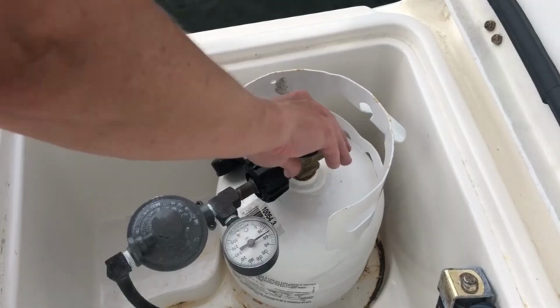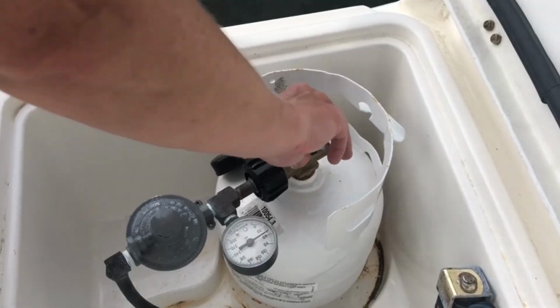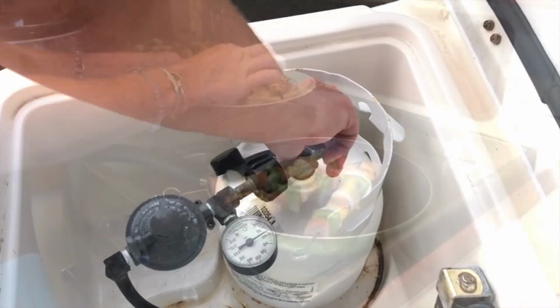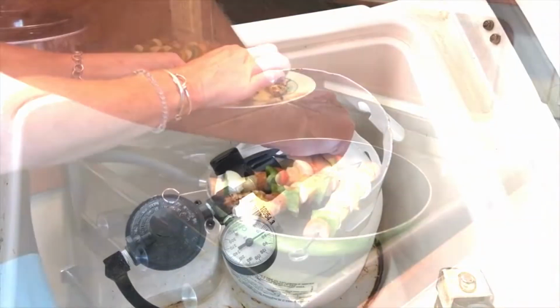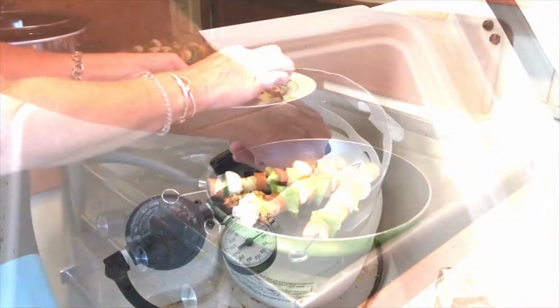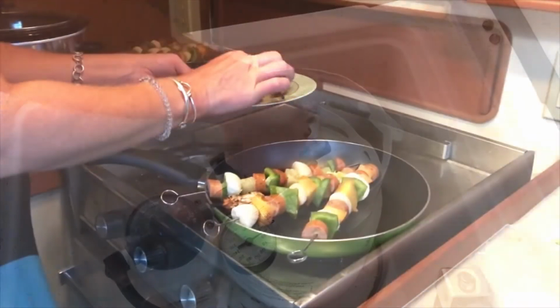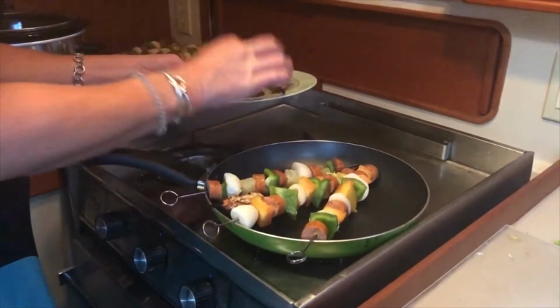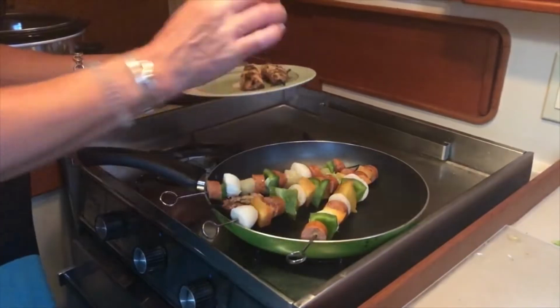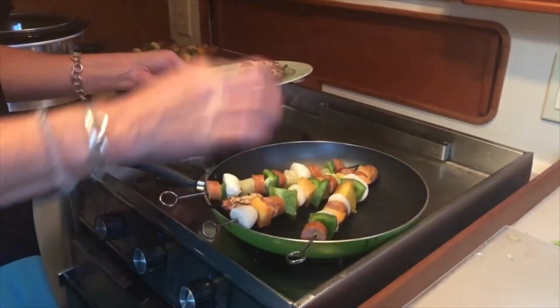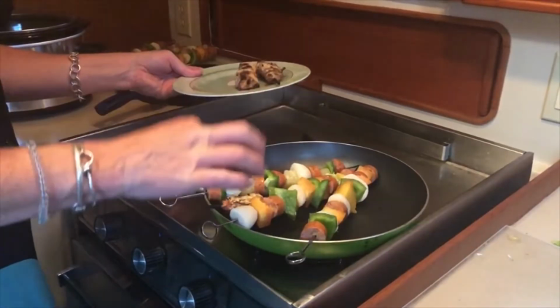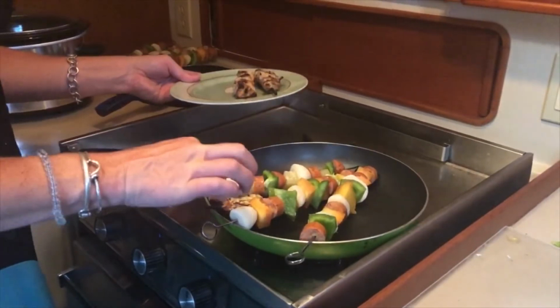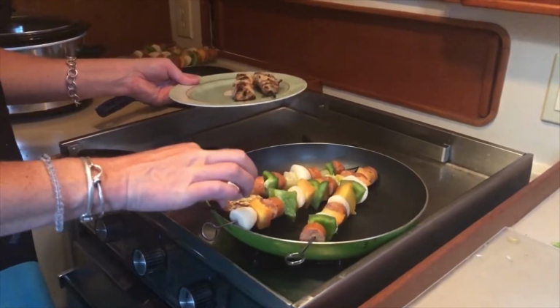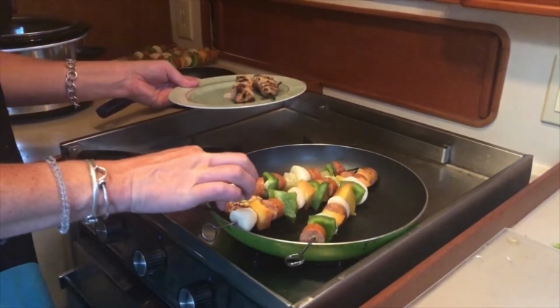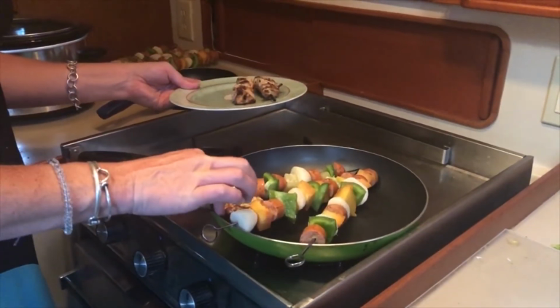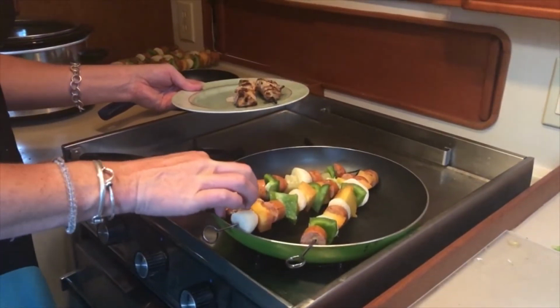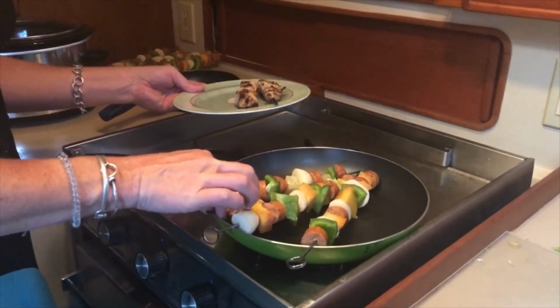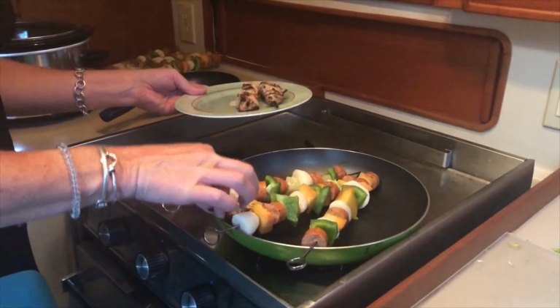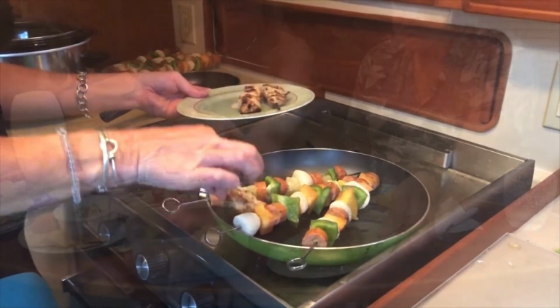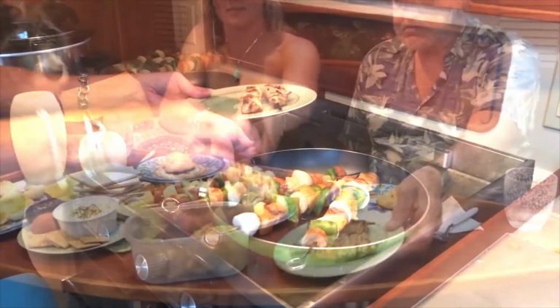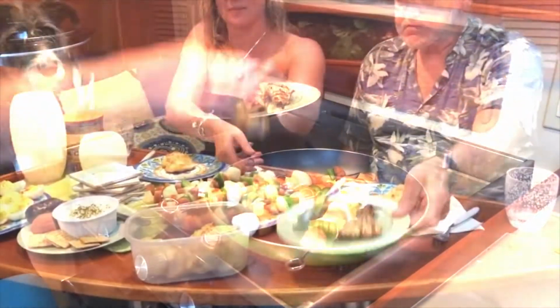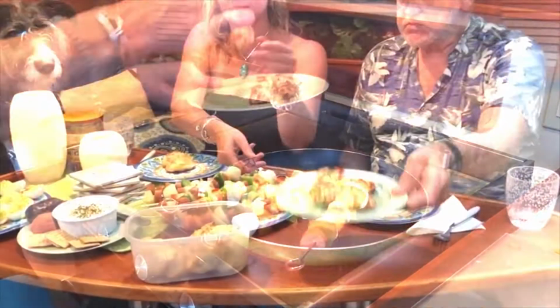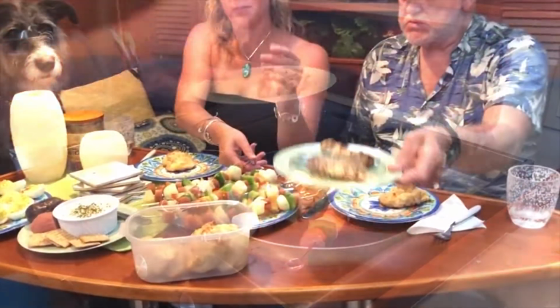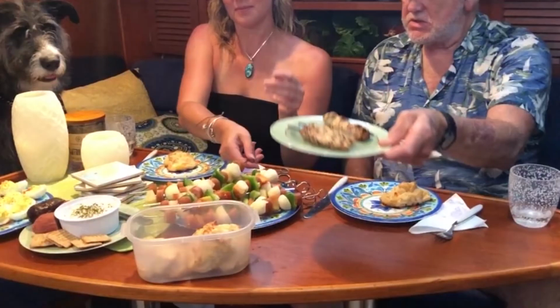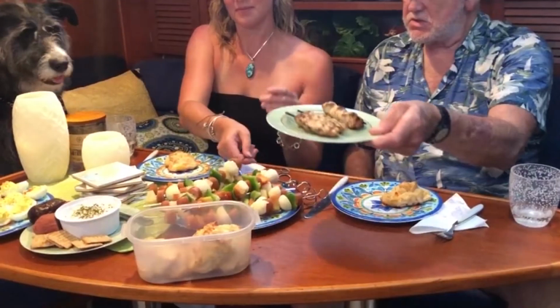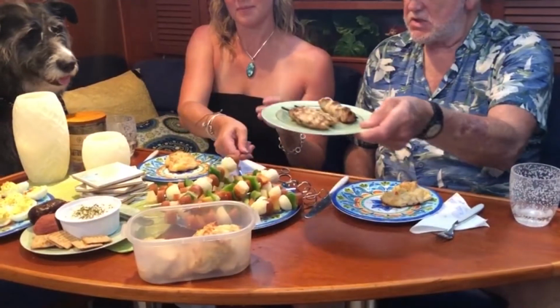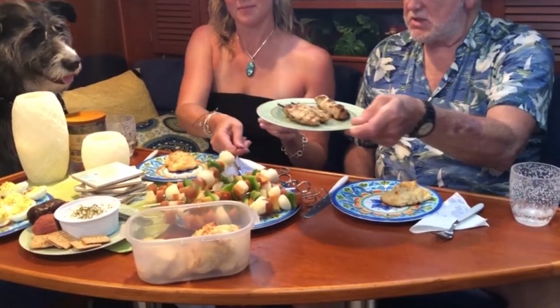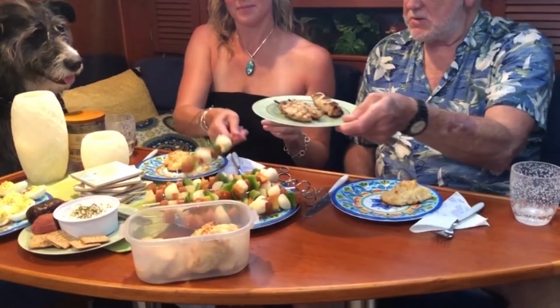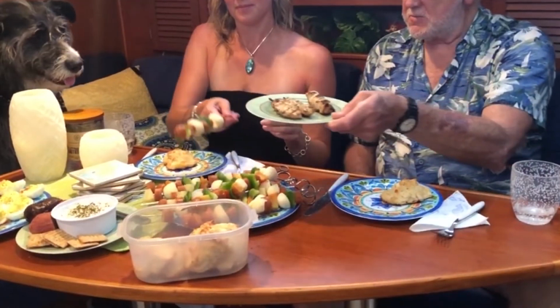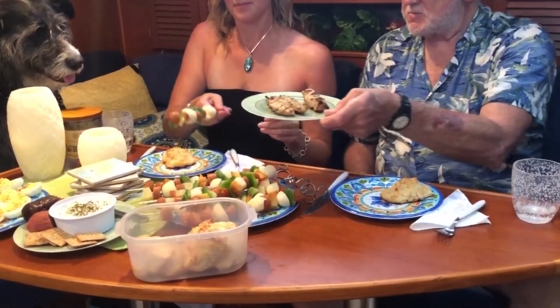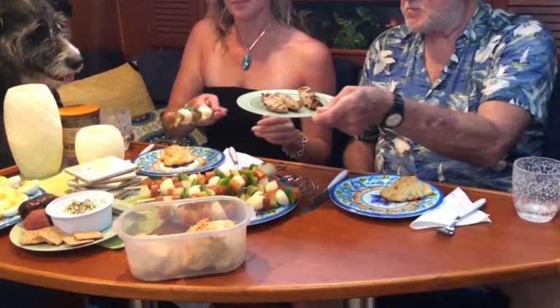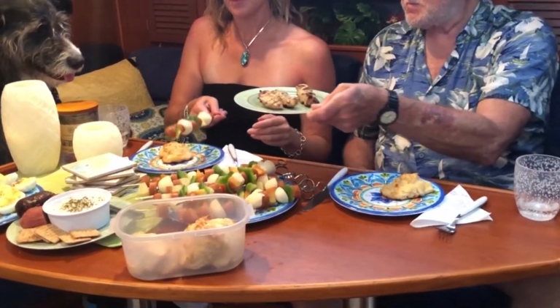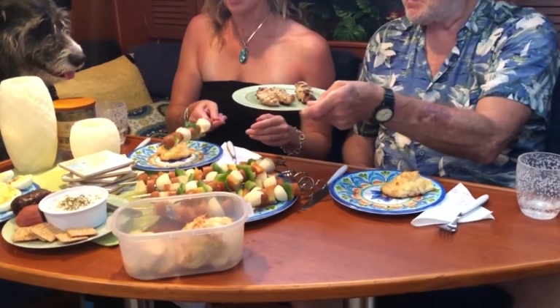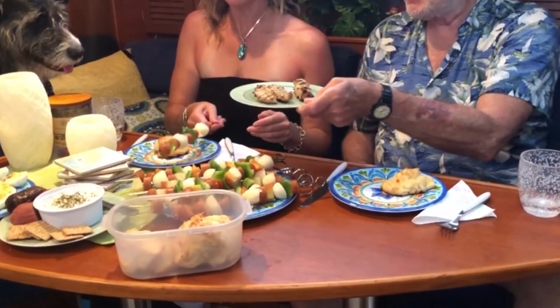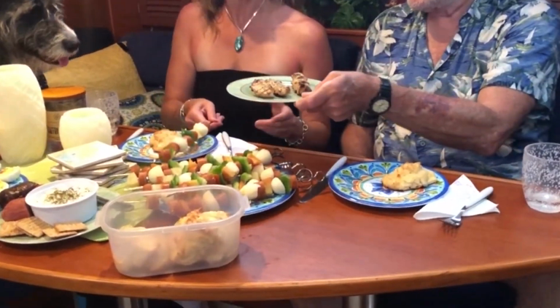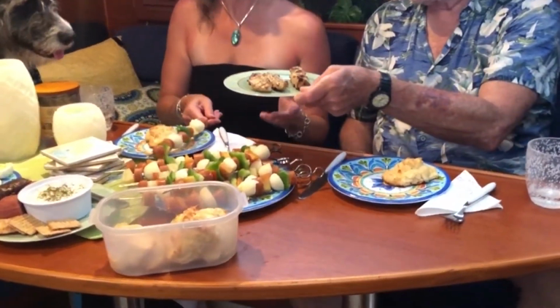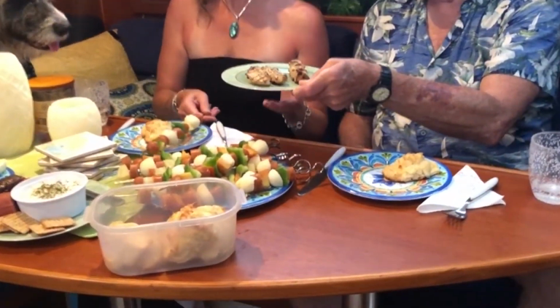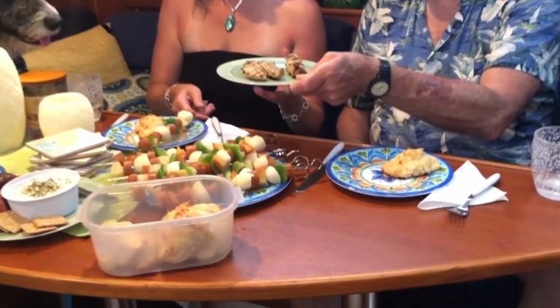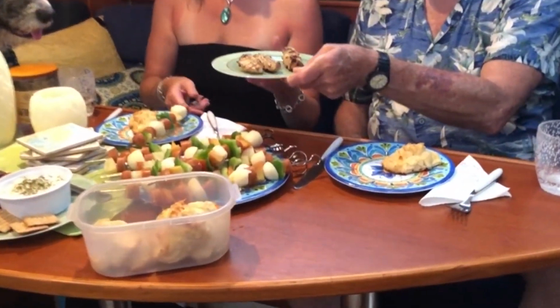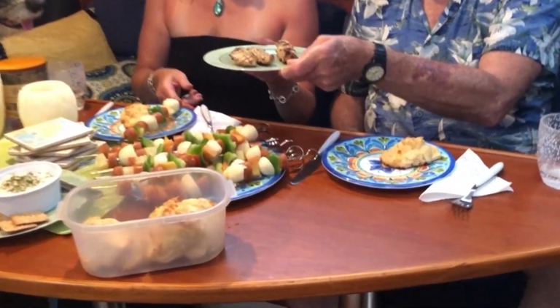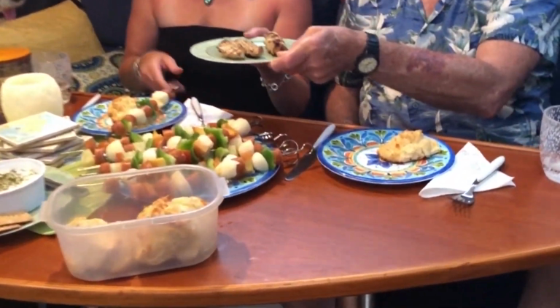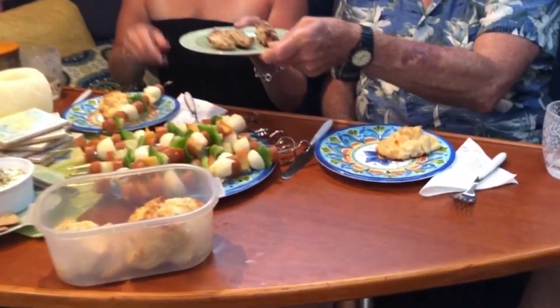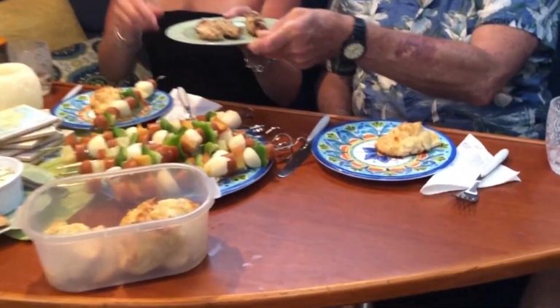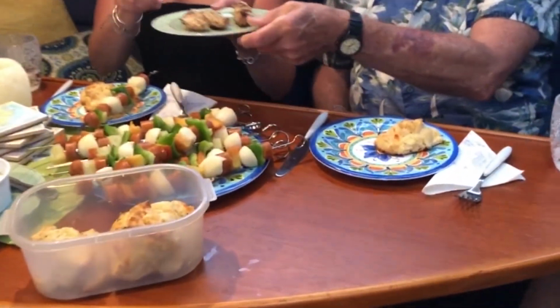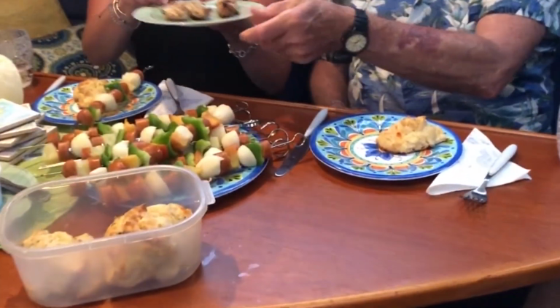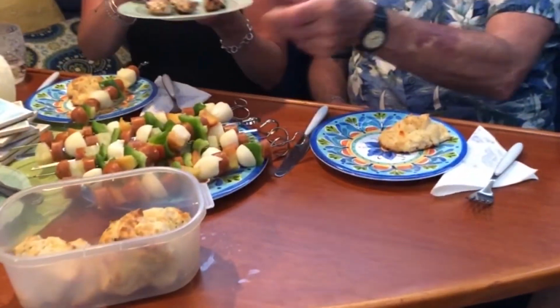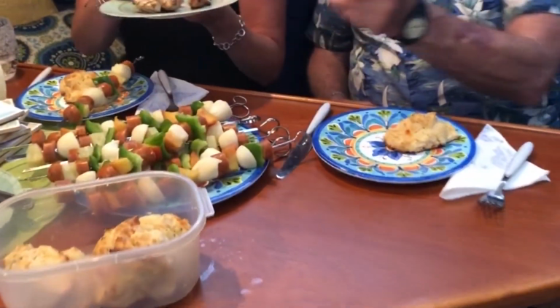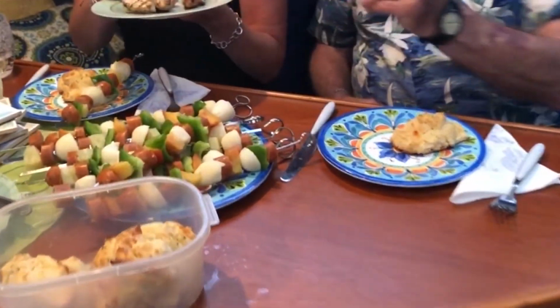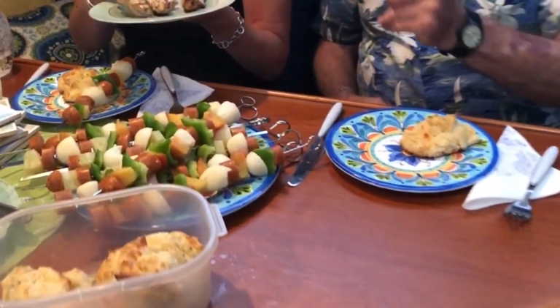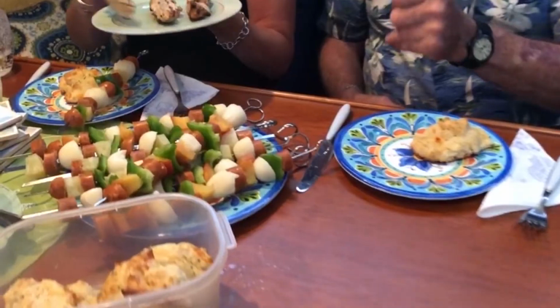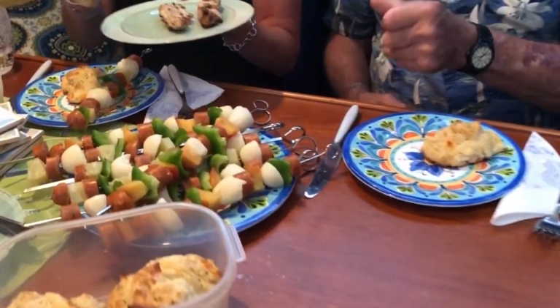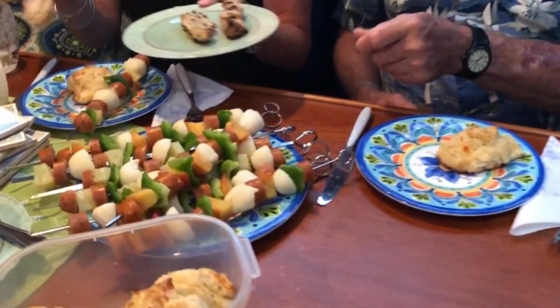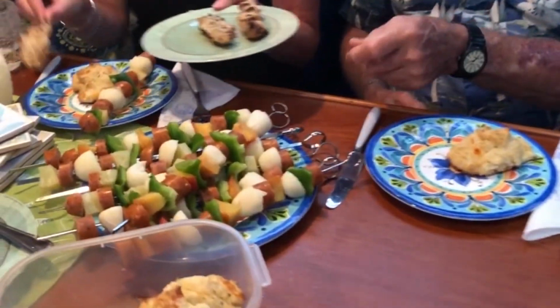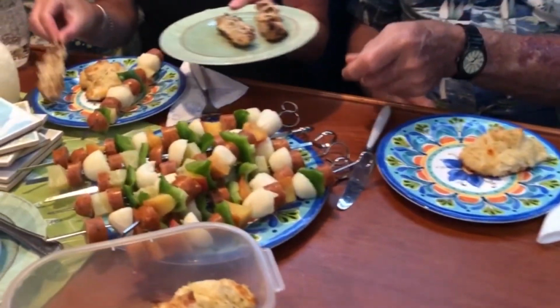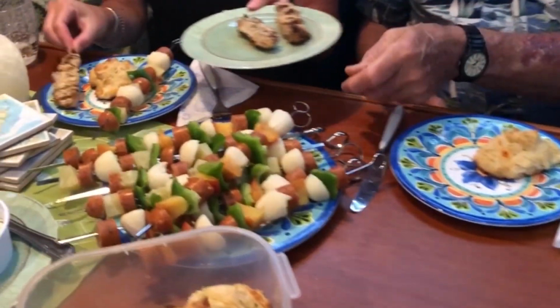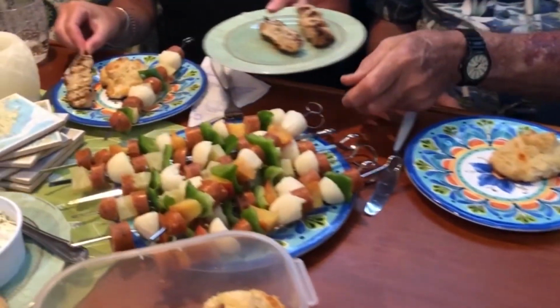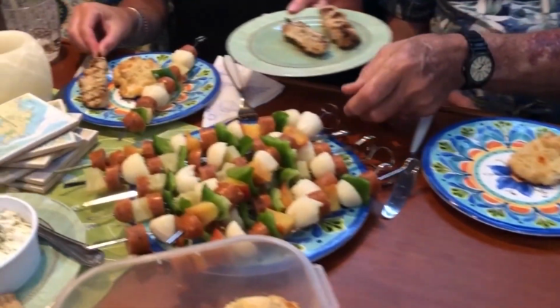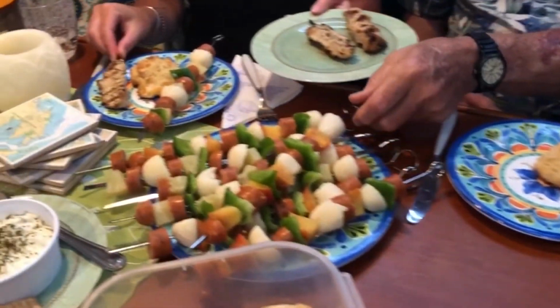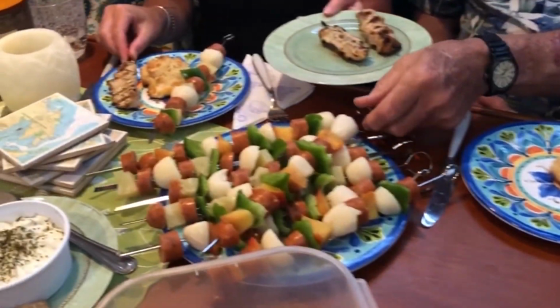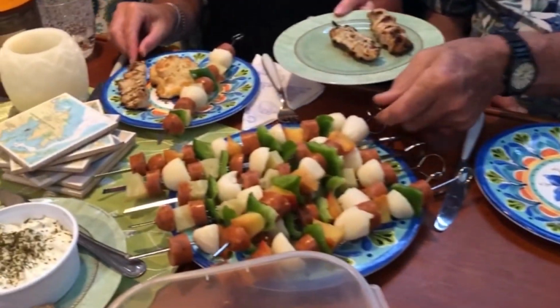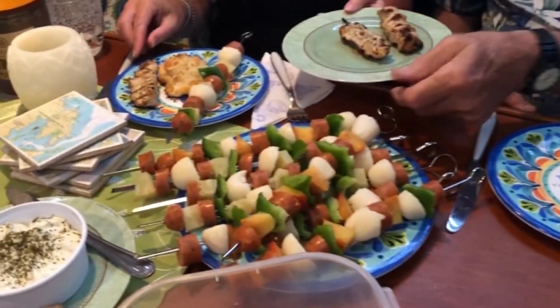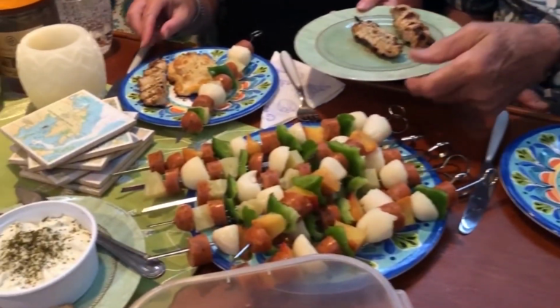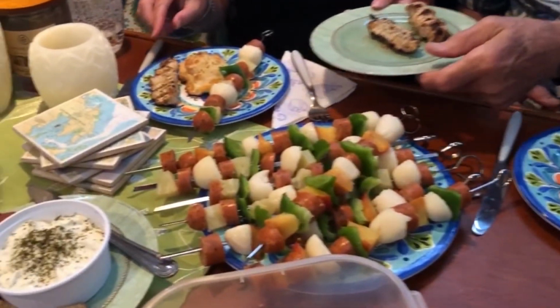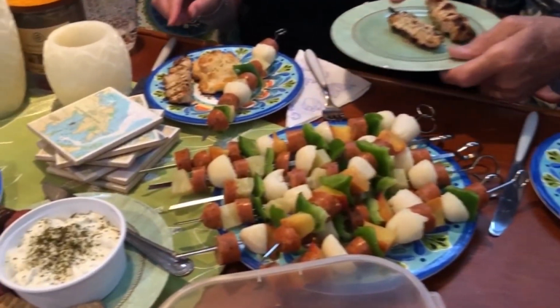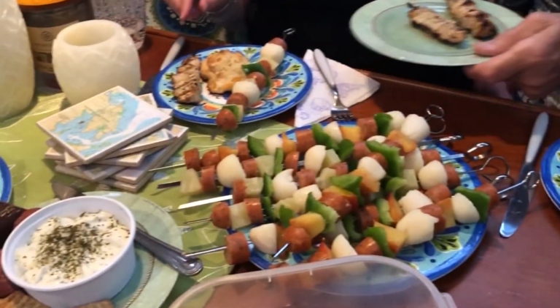If you have a propane system on your boat or if you're thinking of adding one, then this course offers everything you need to be sure you're safe.